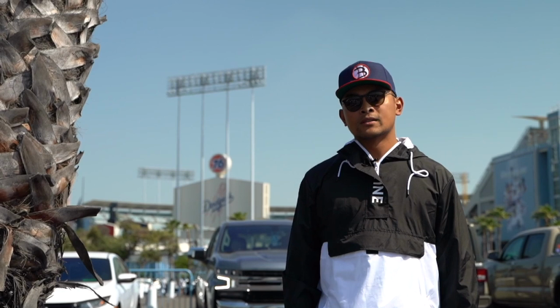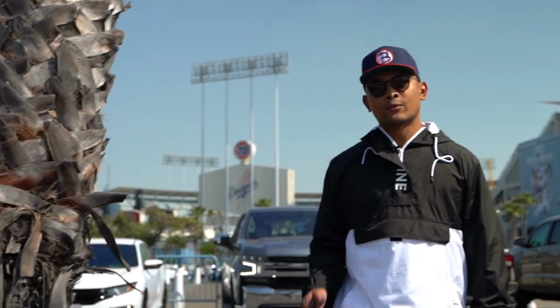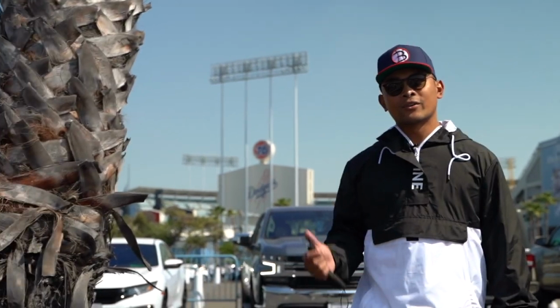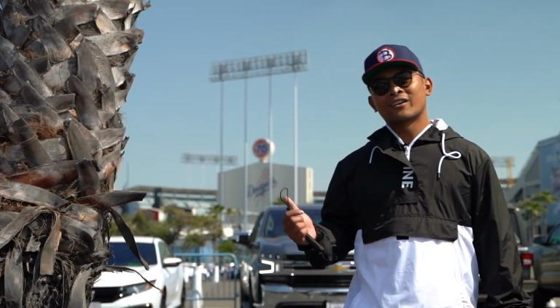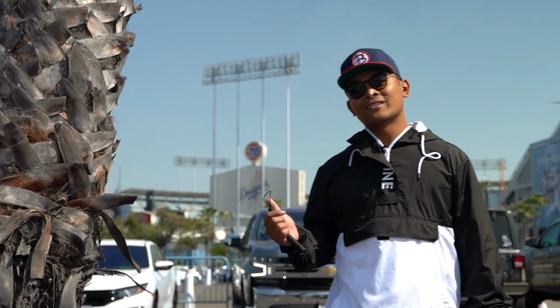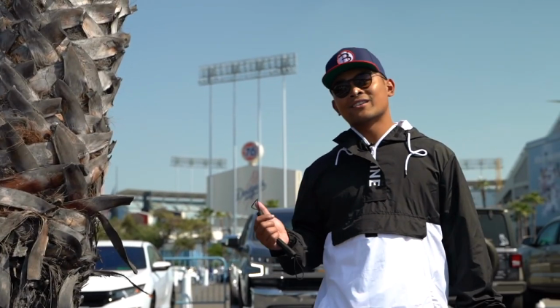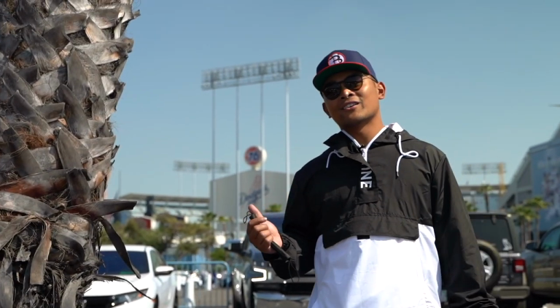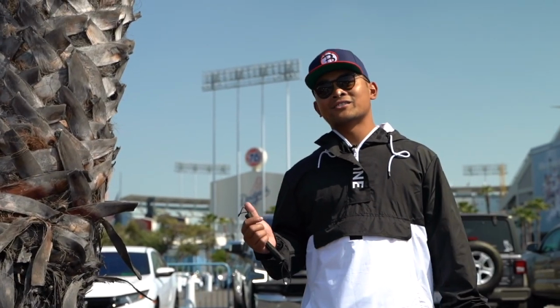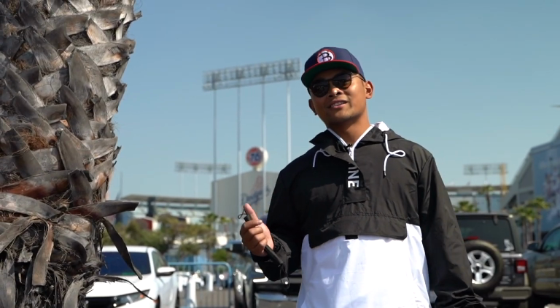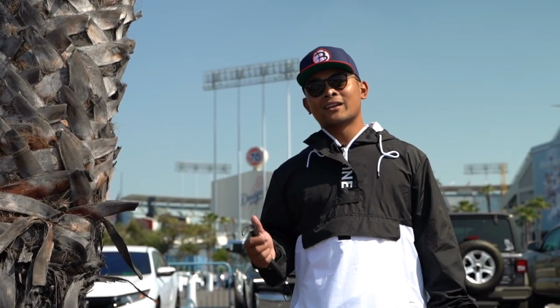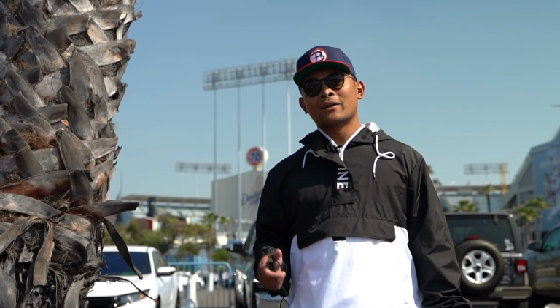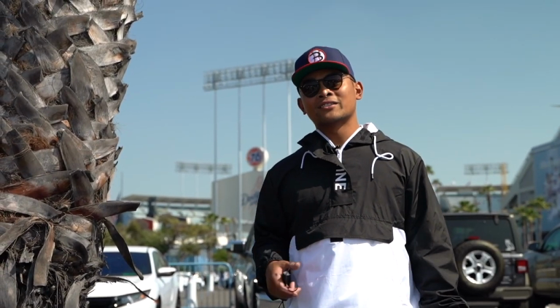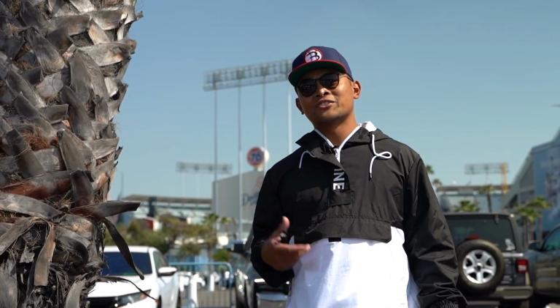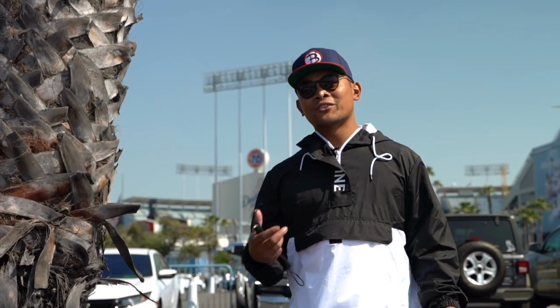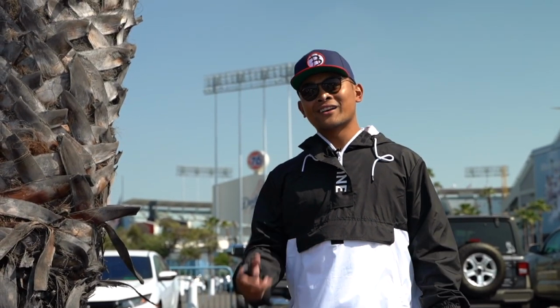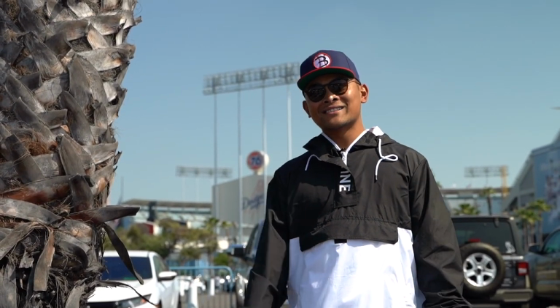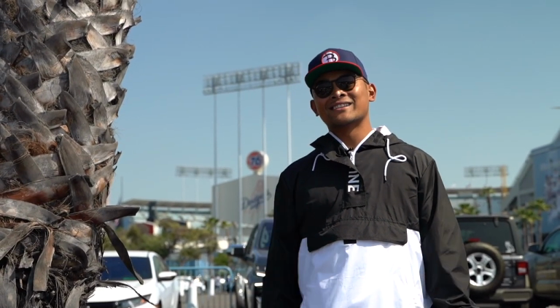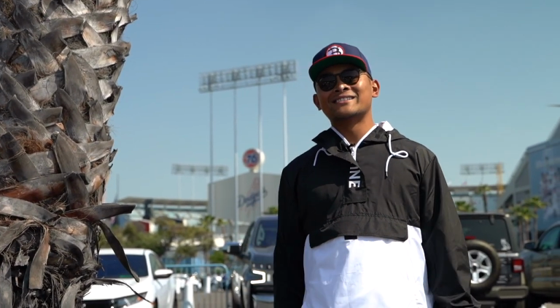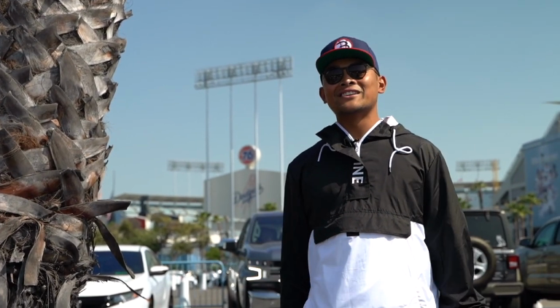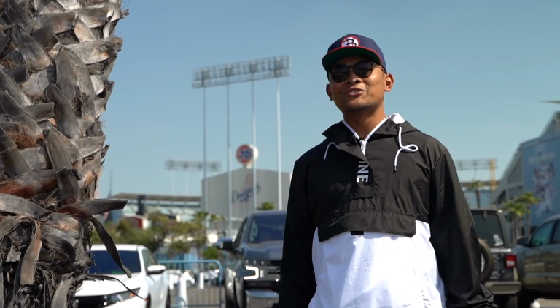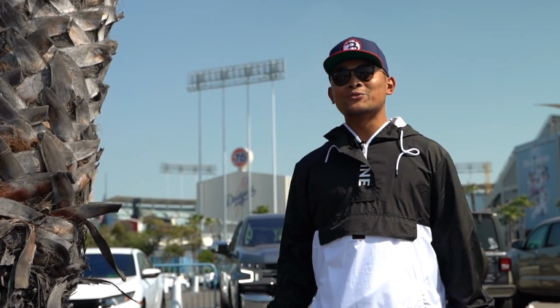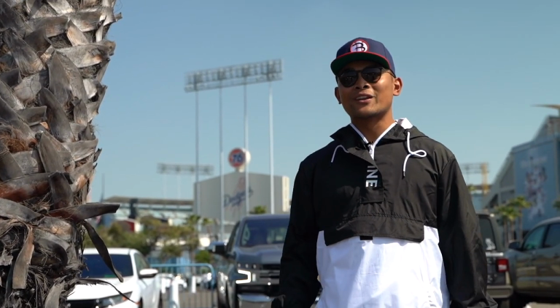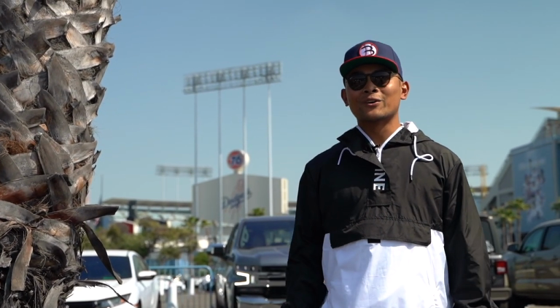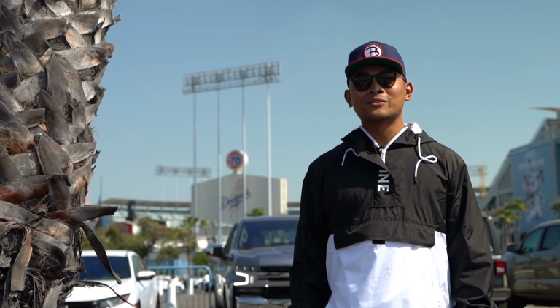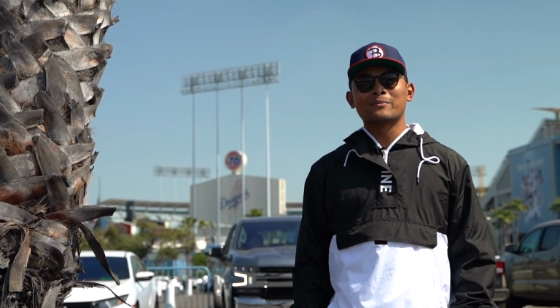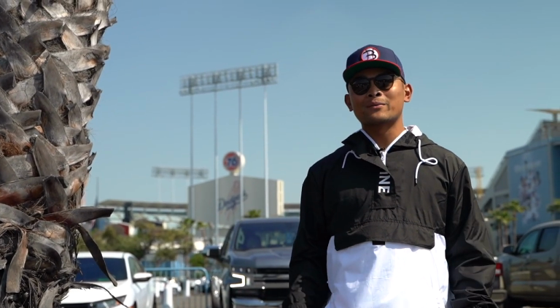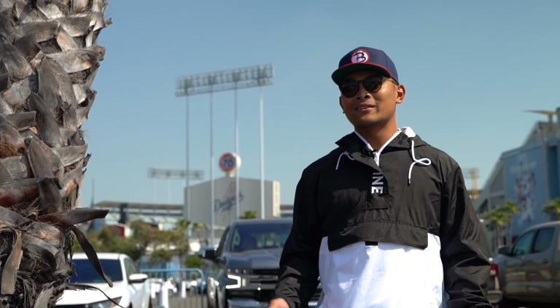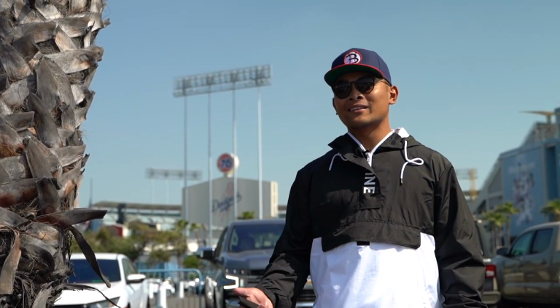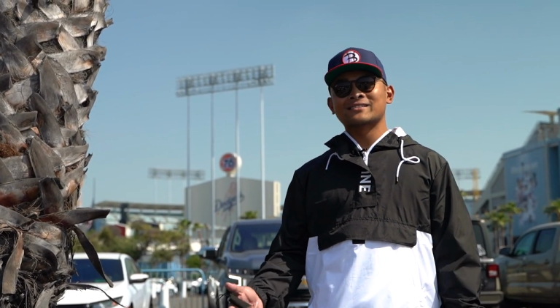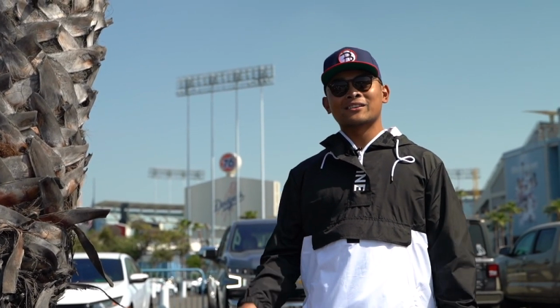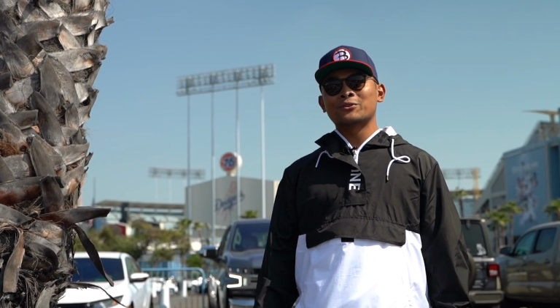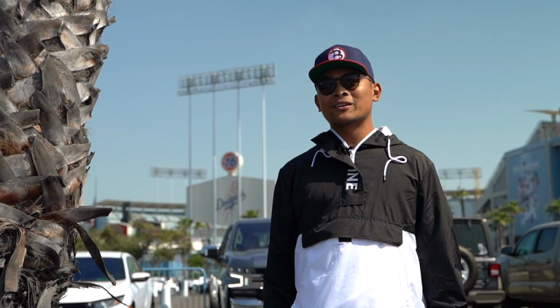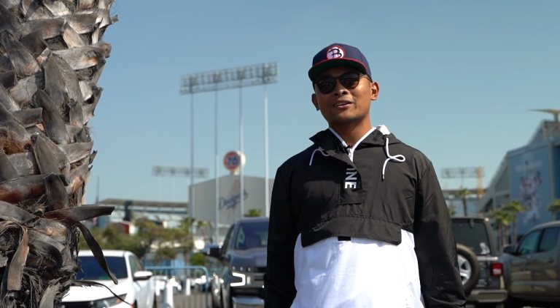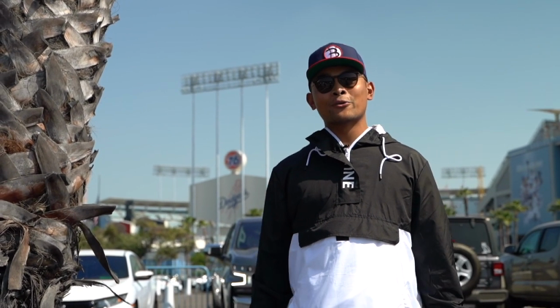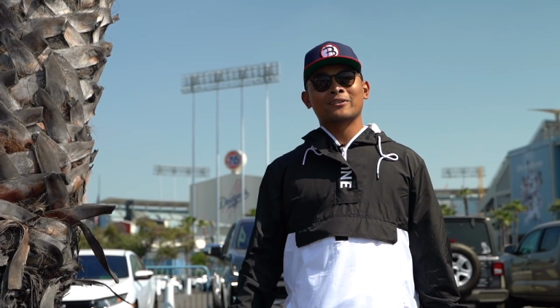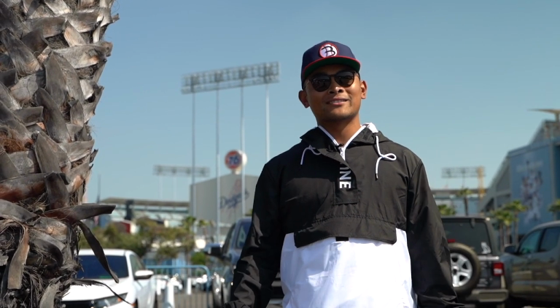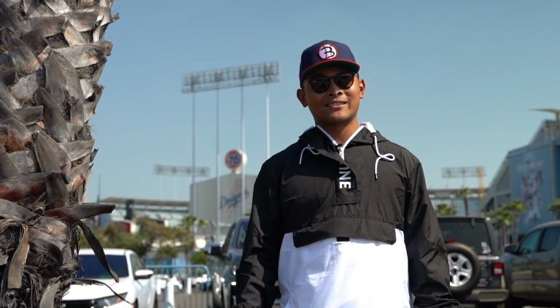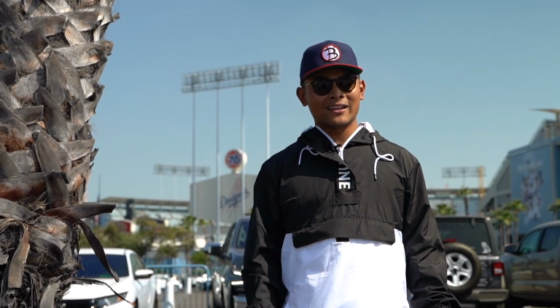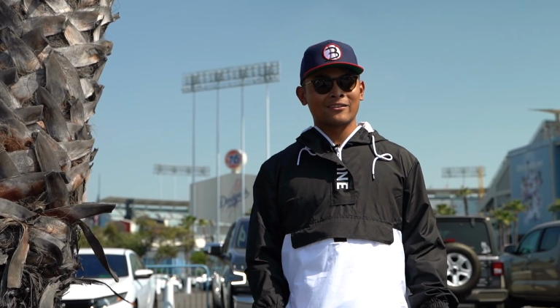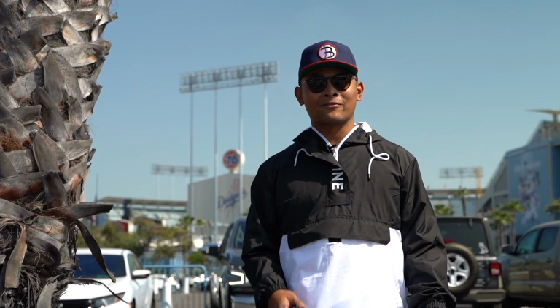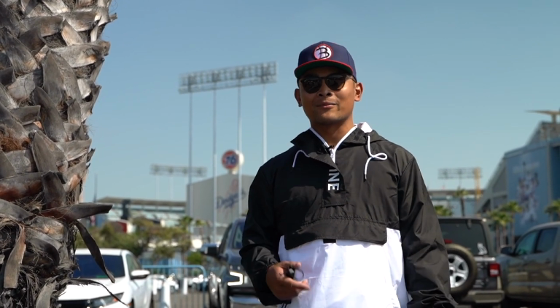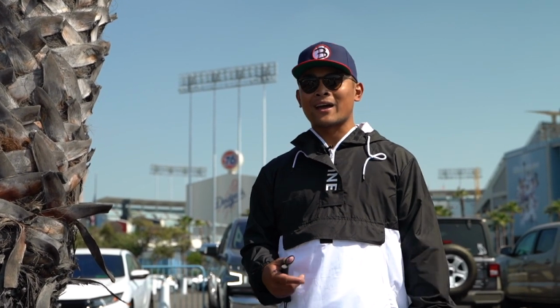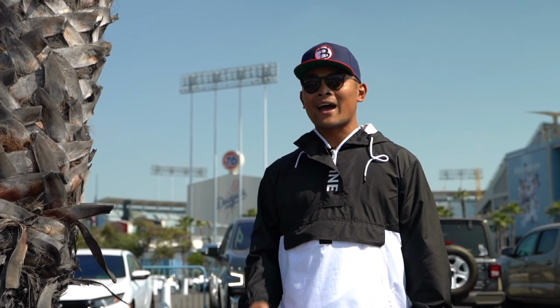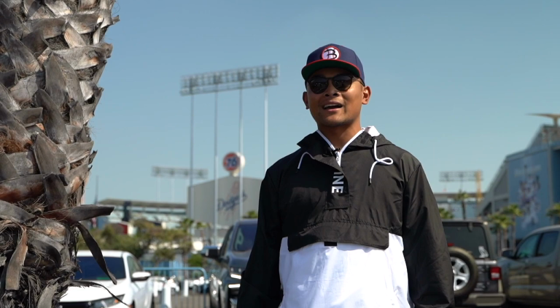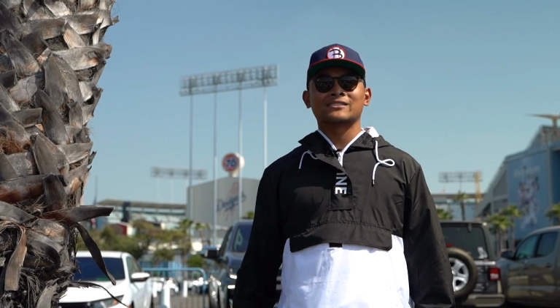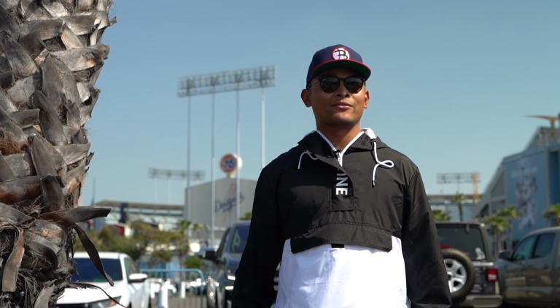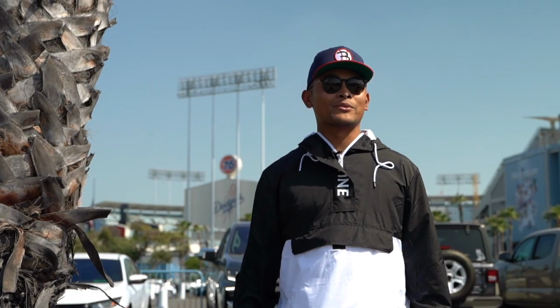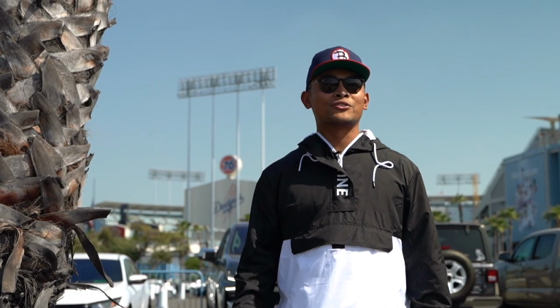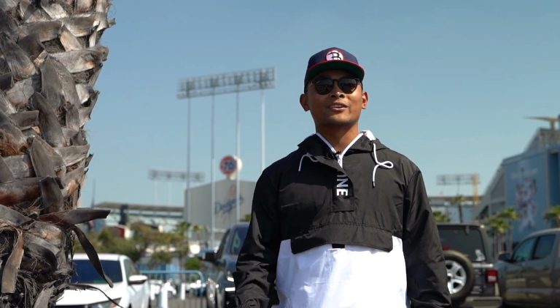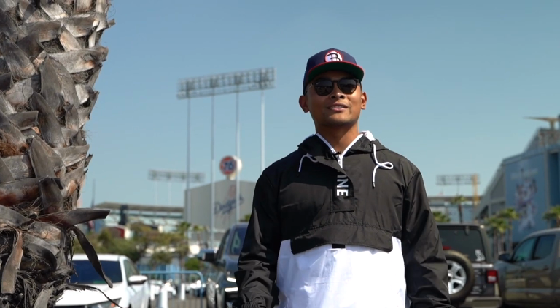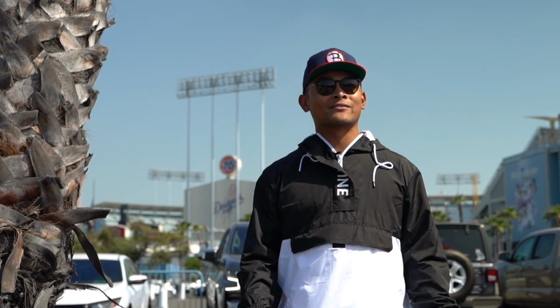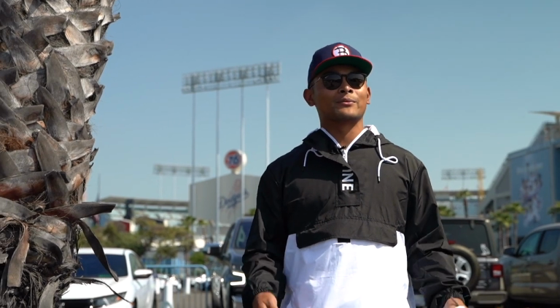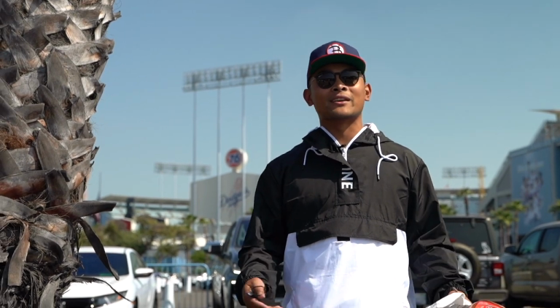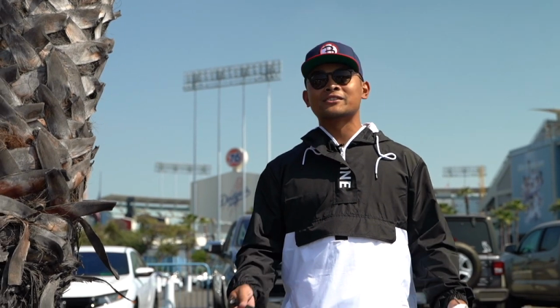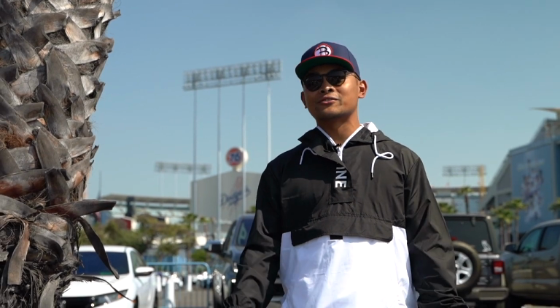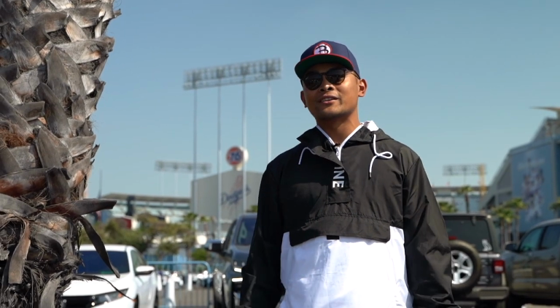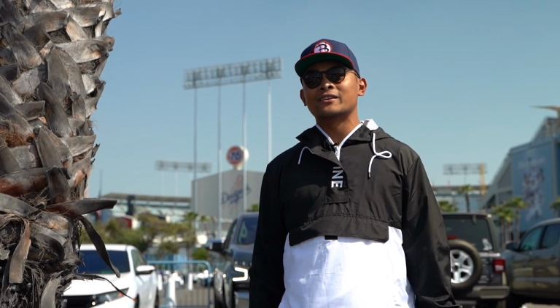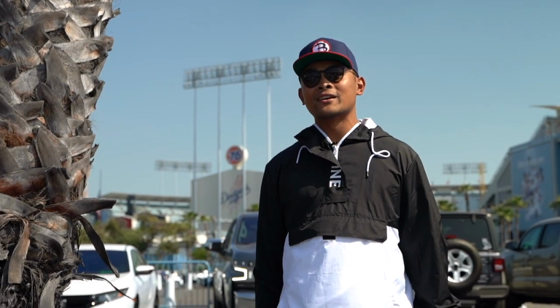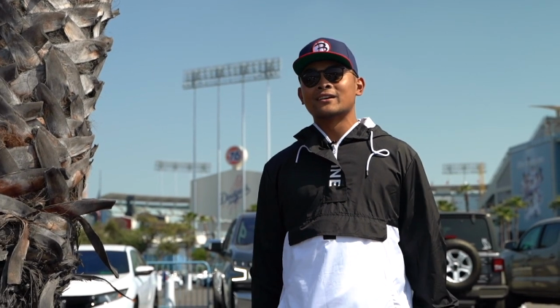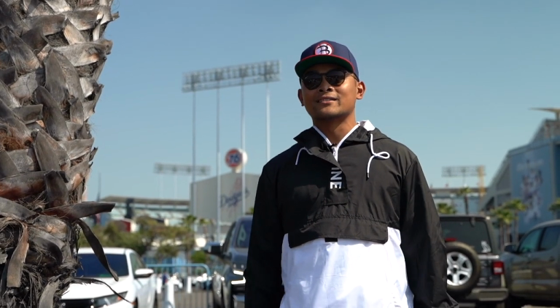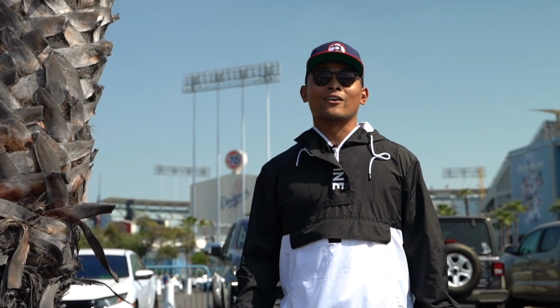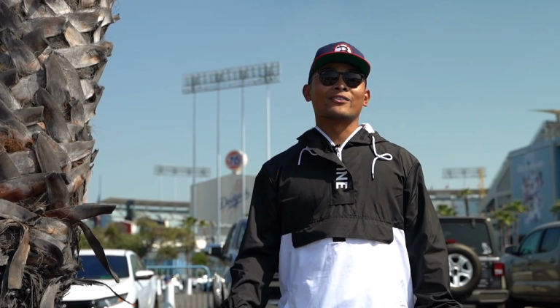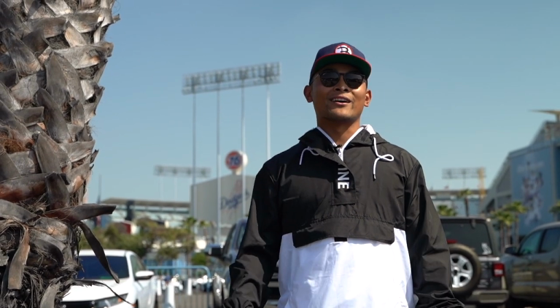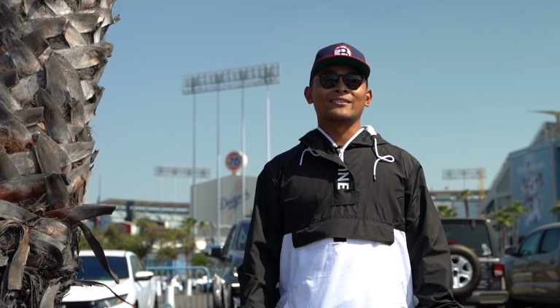So we're here at Dodger Stadium. I'm about to show you guys the did-you-knows — maybe things that you didn't know about the stadium, from the hacks, from the tricks, from the history and all that.